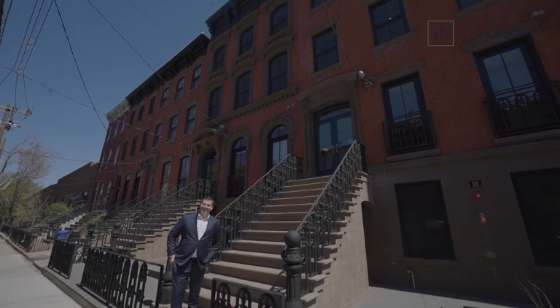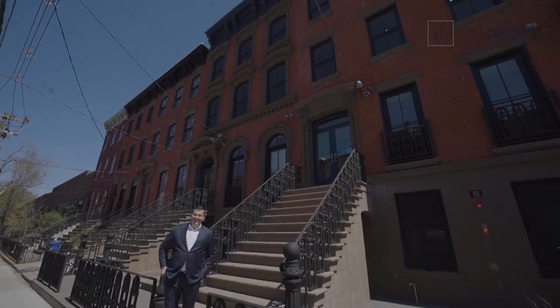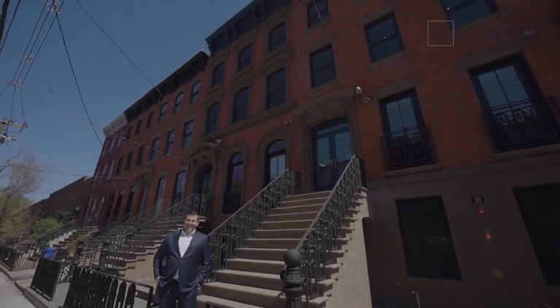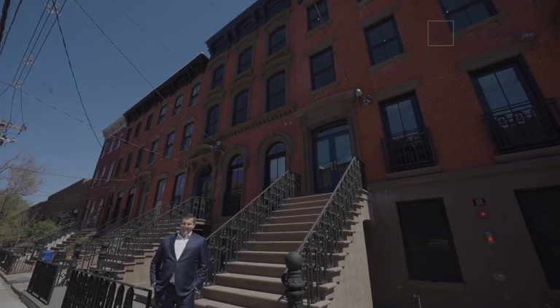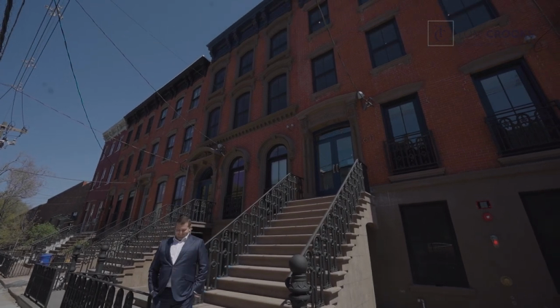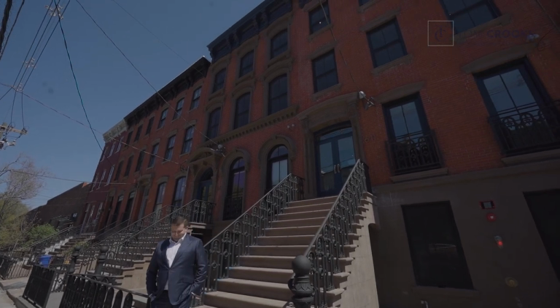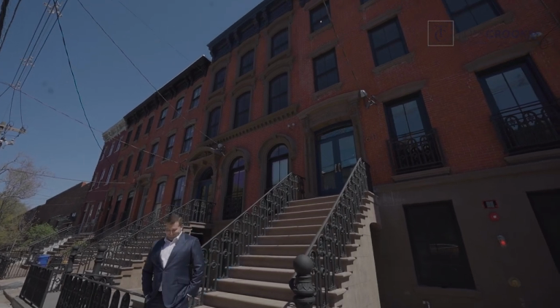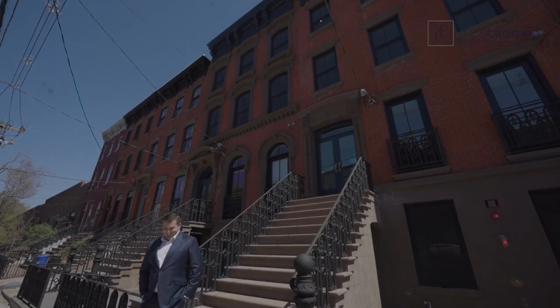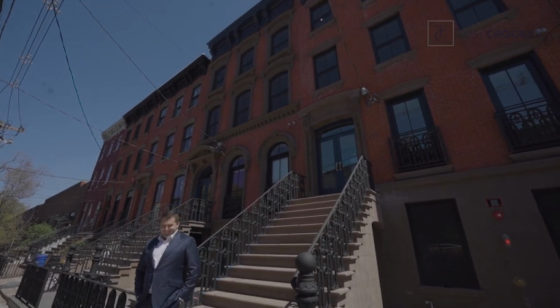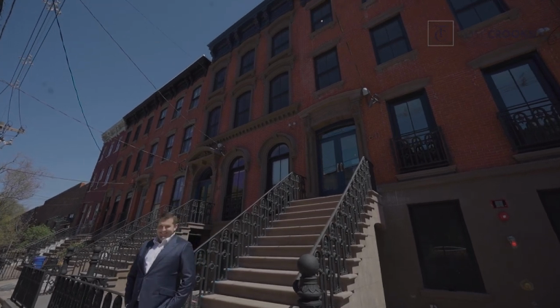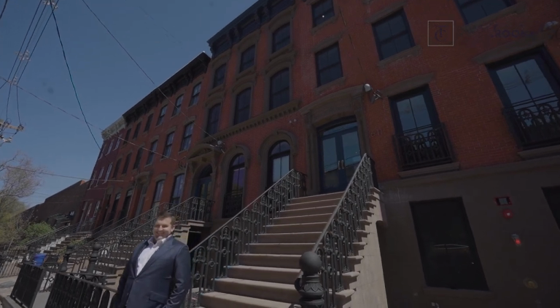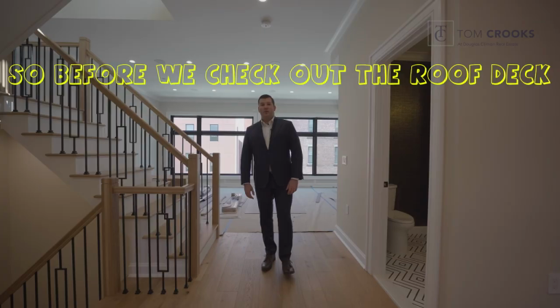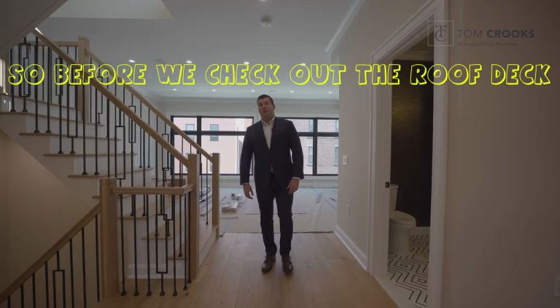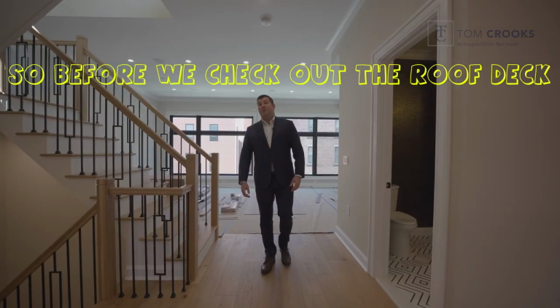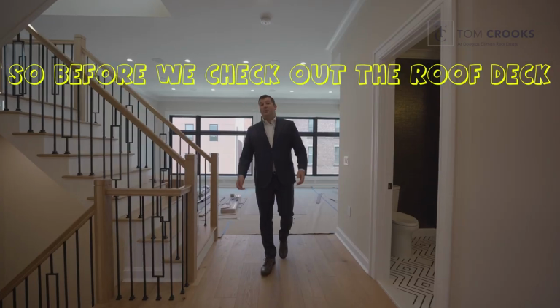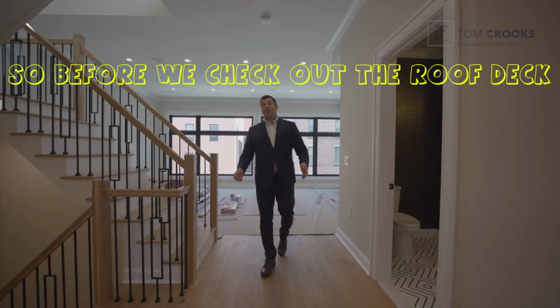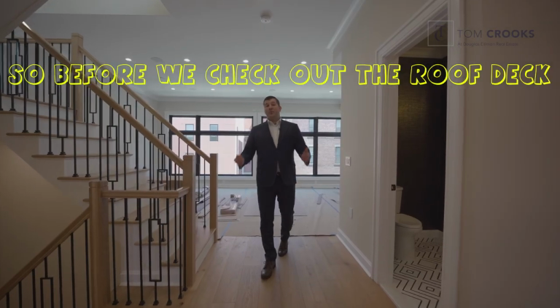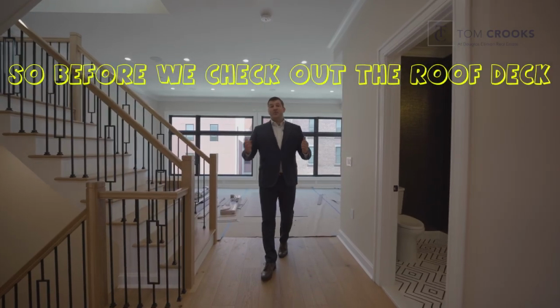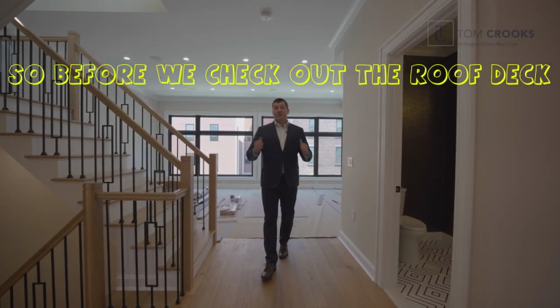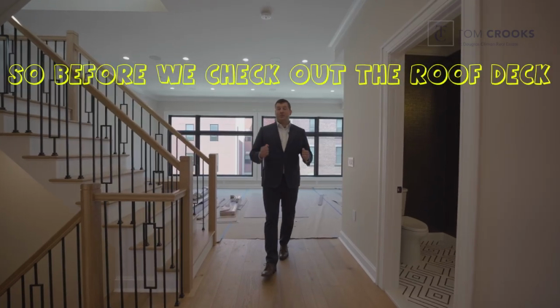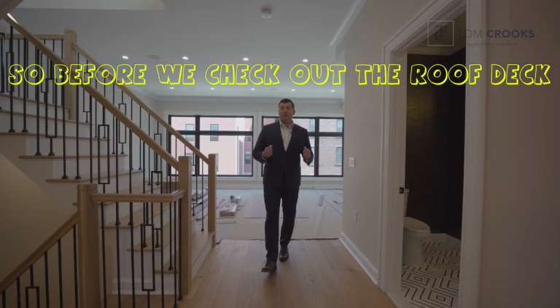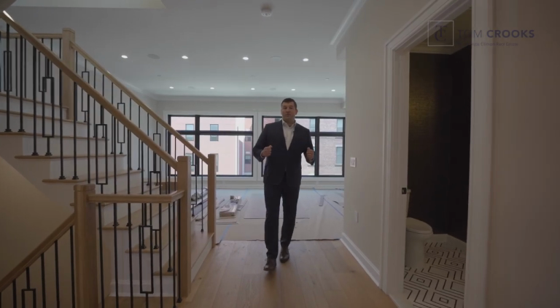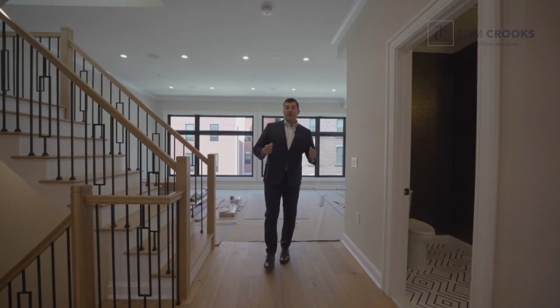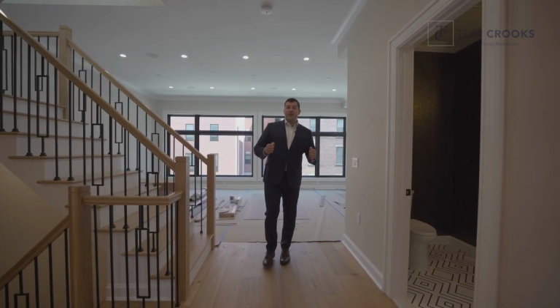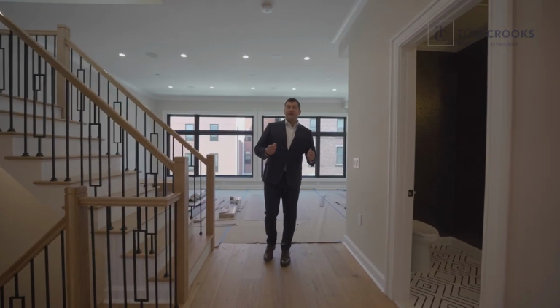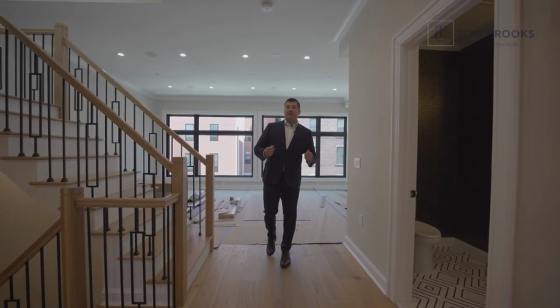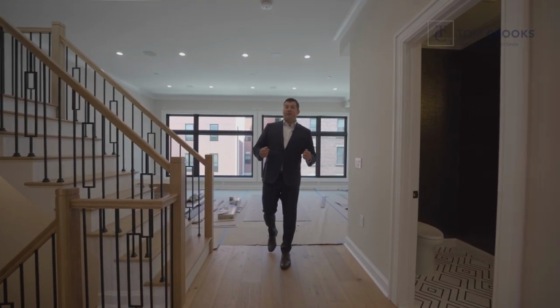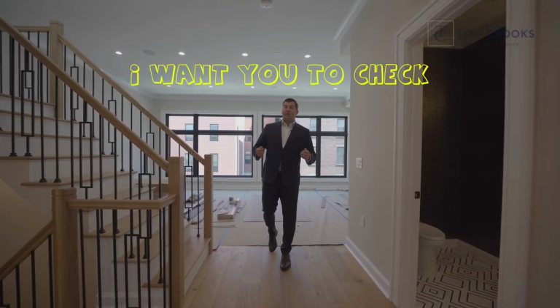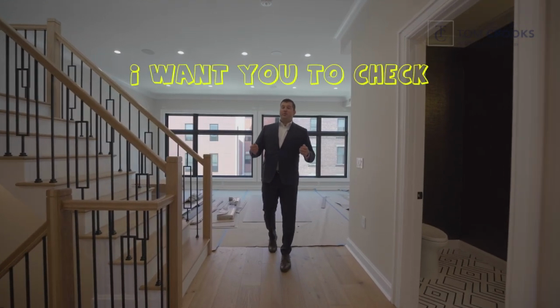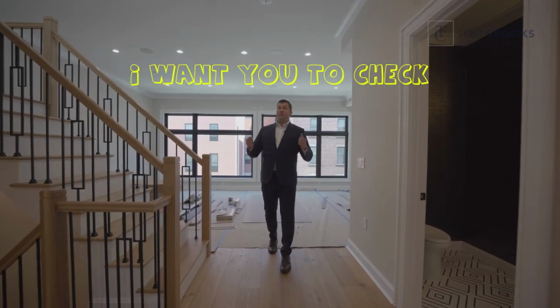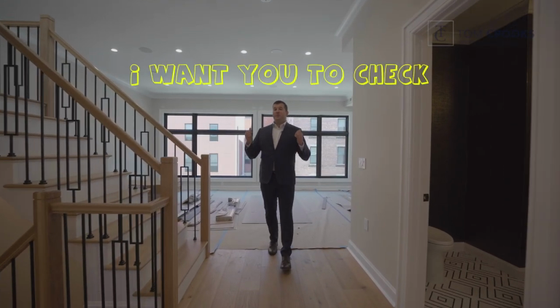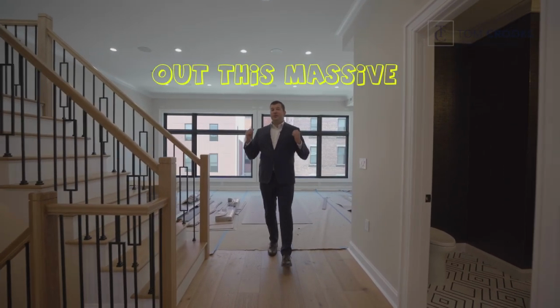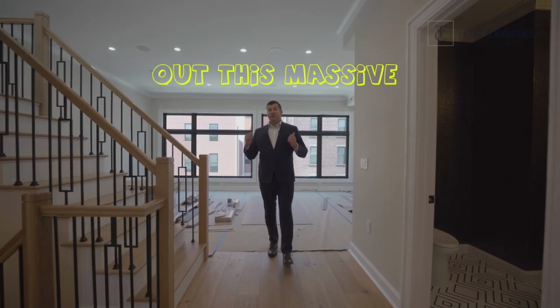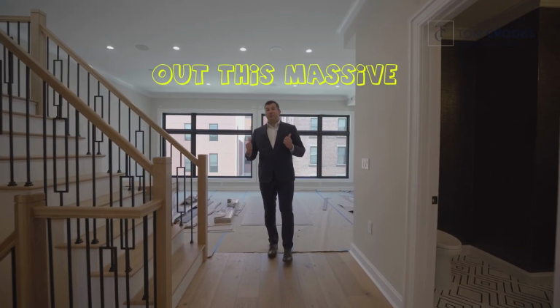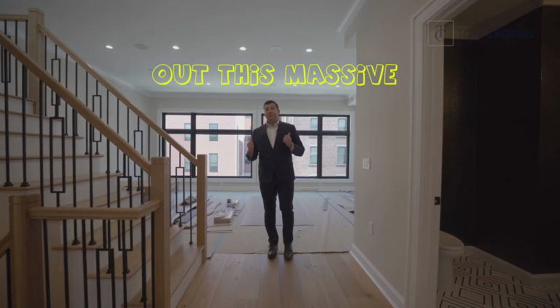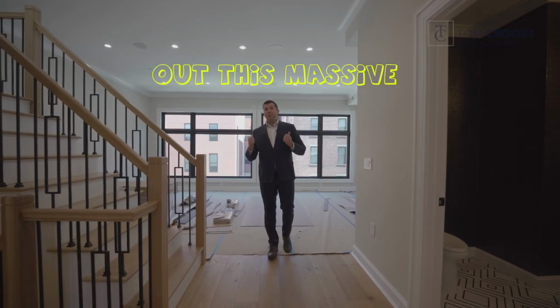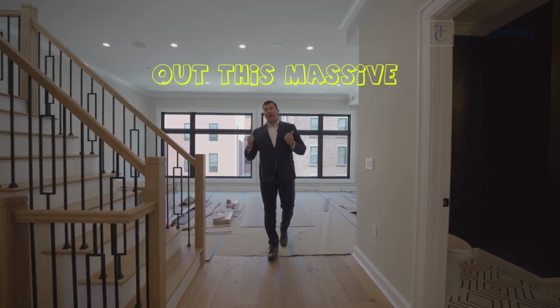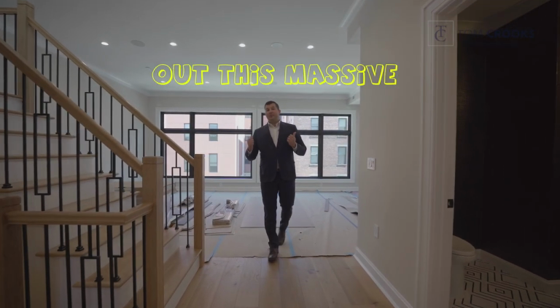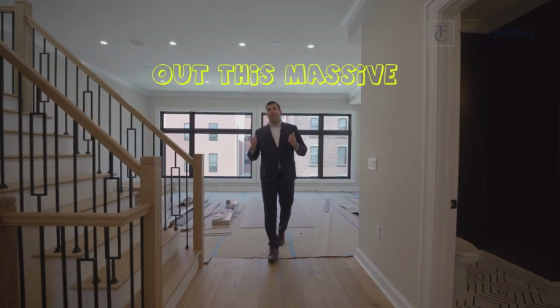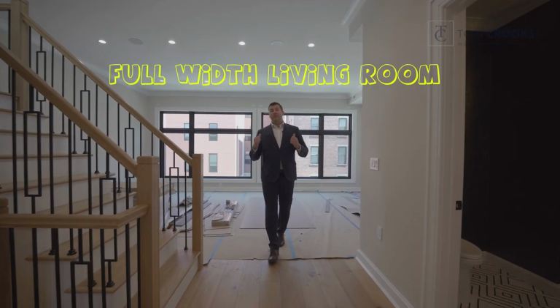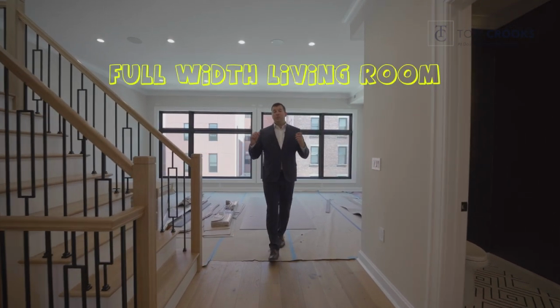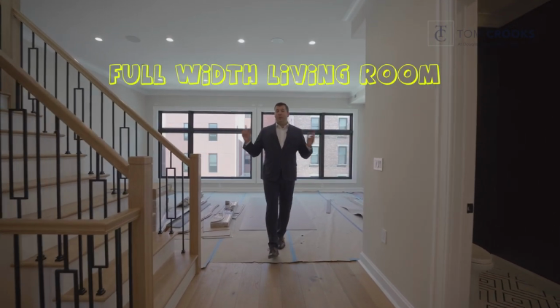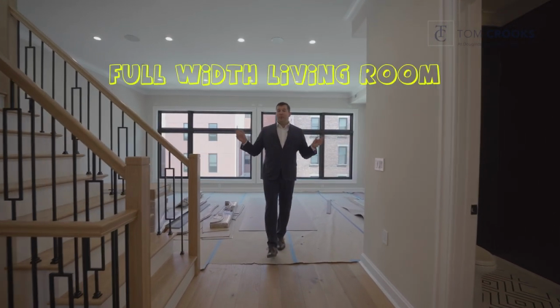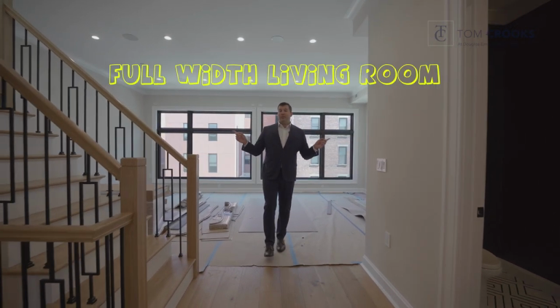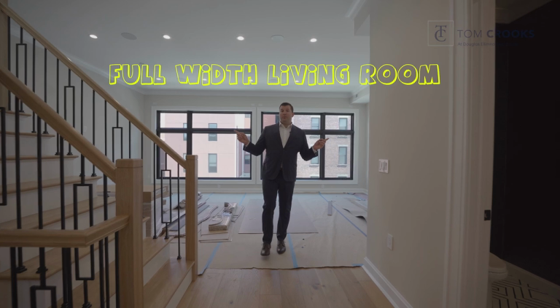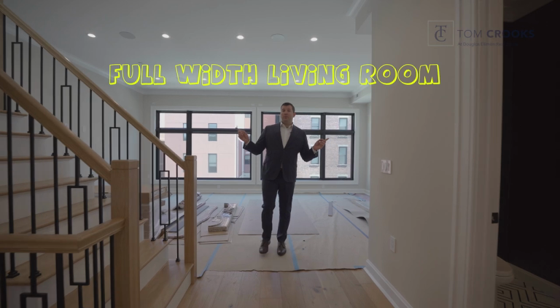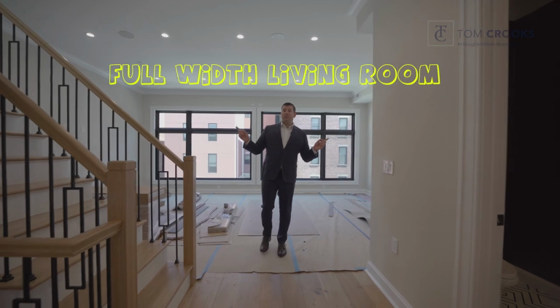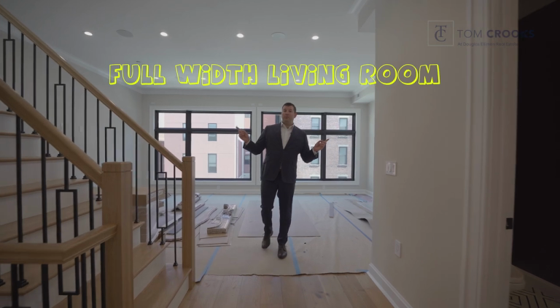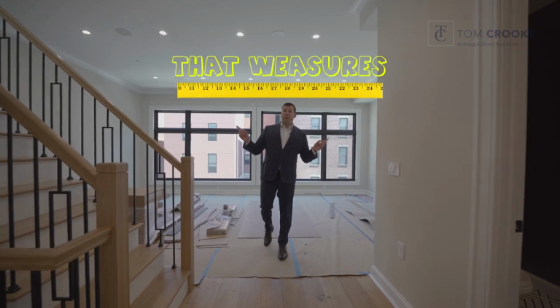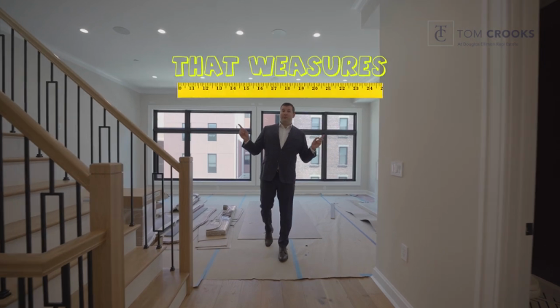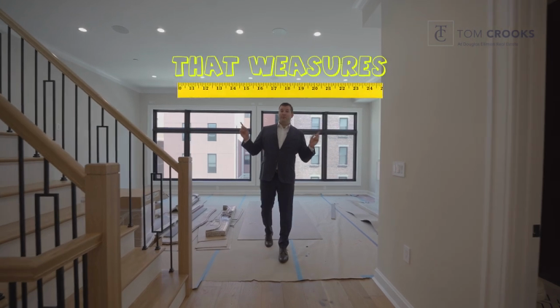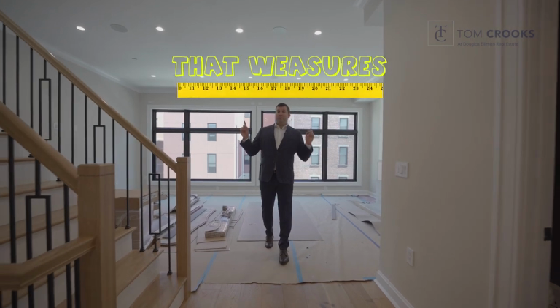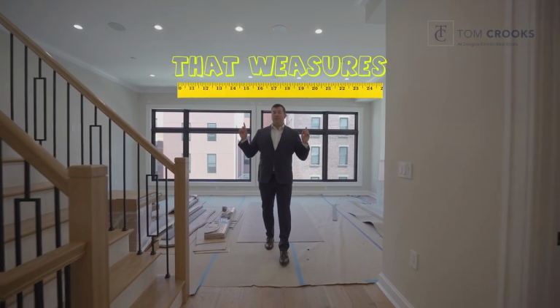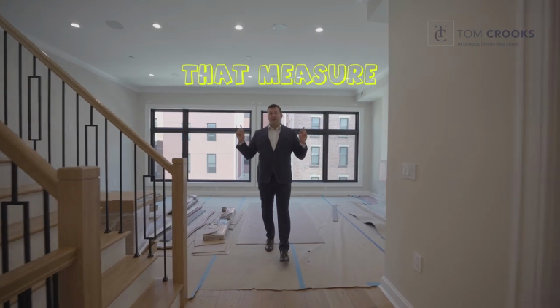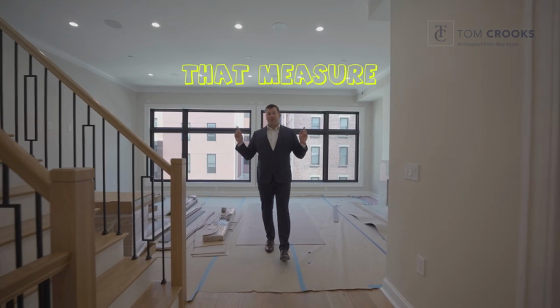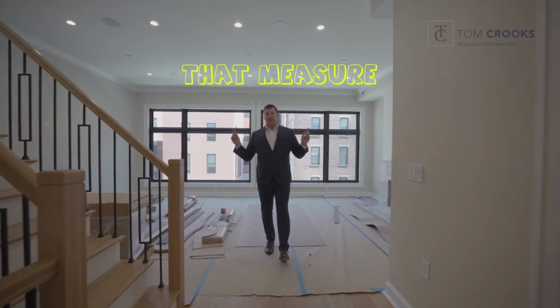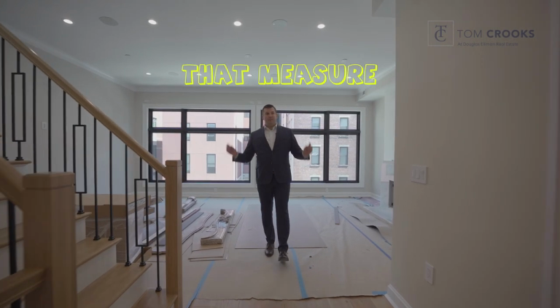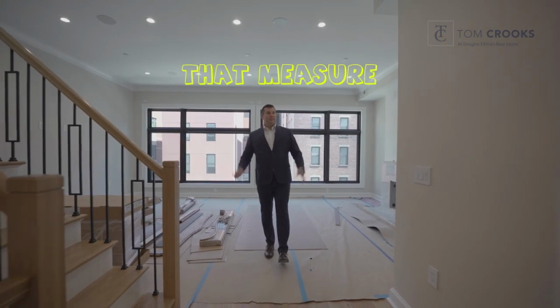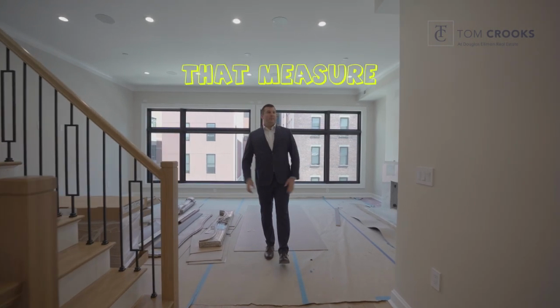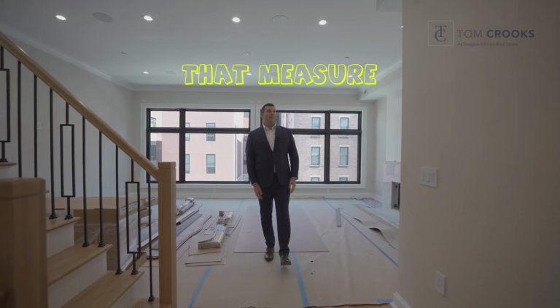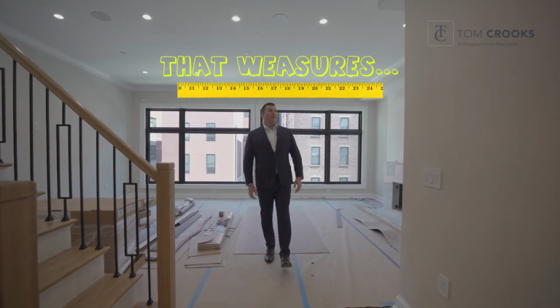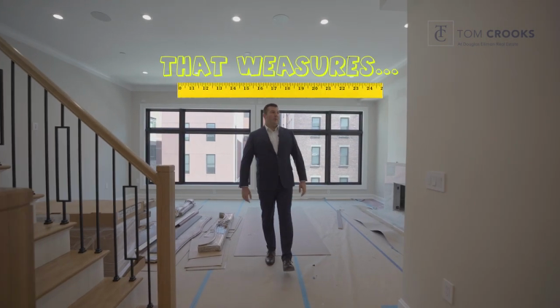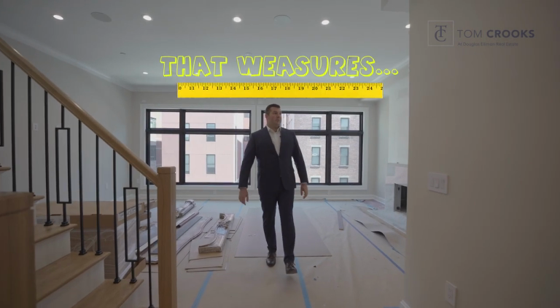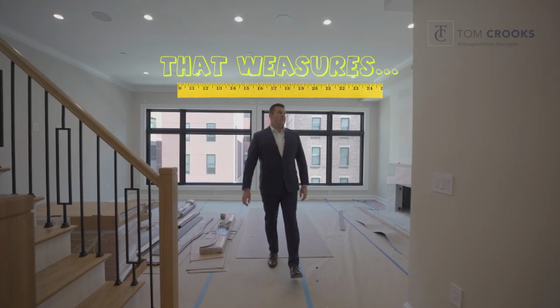Keep working. So, before we check out the roof deck, I want you to check out this massive full width living room that wedges — that medges — that wedges.